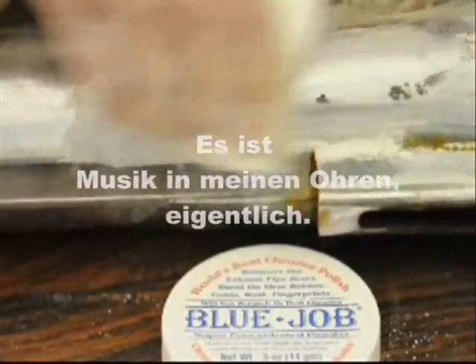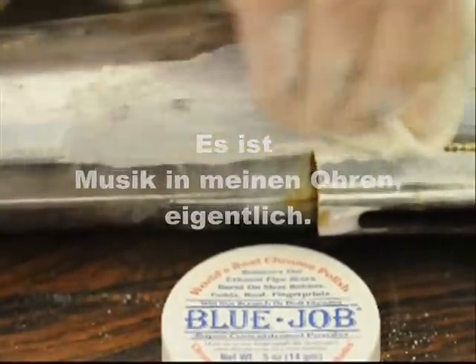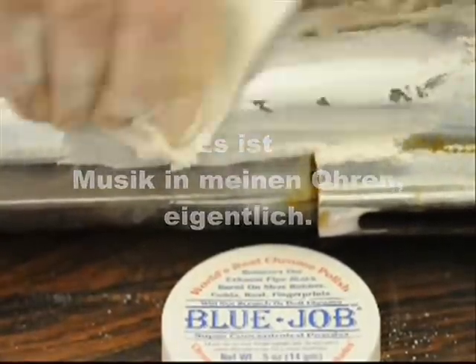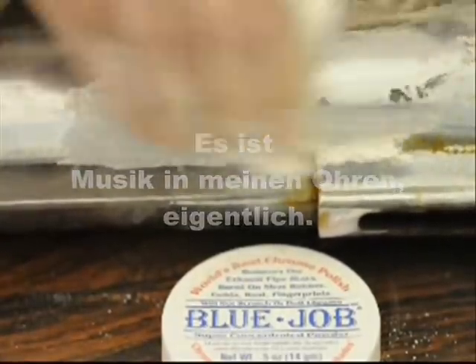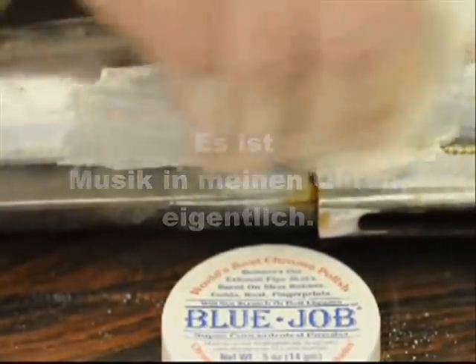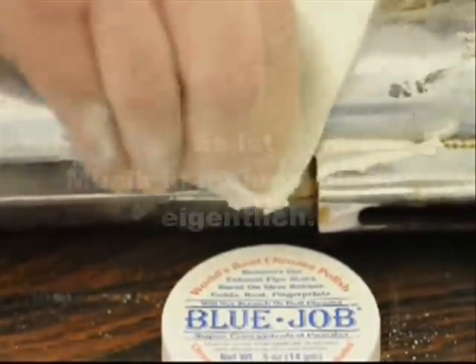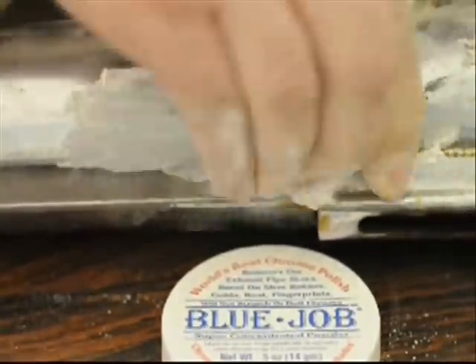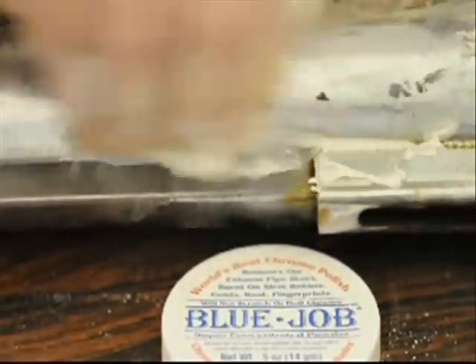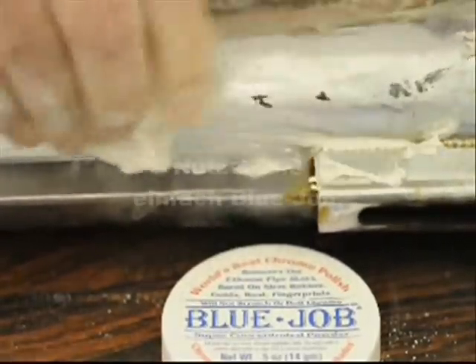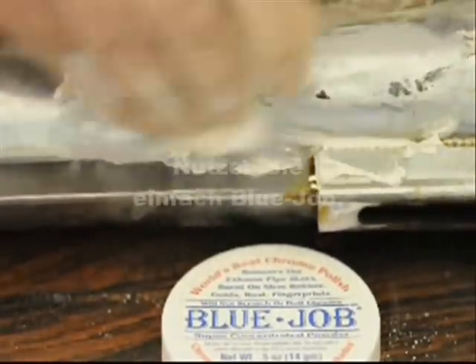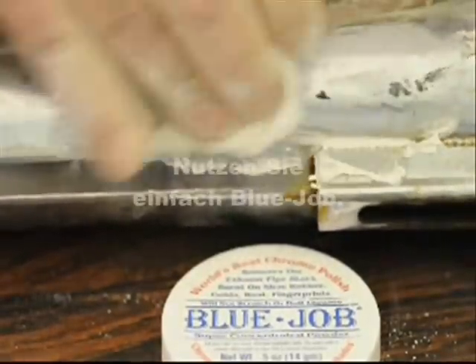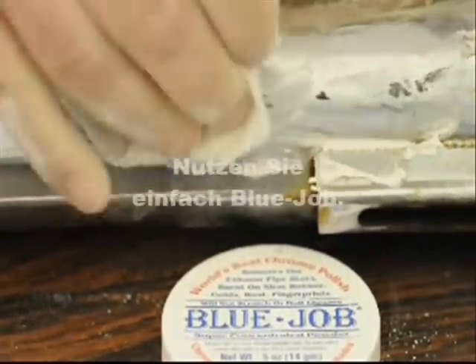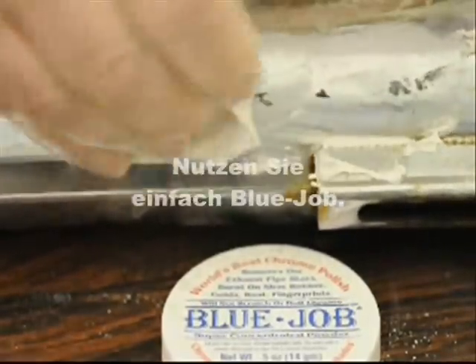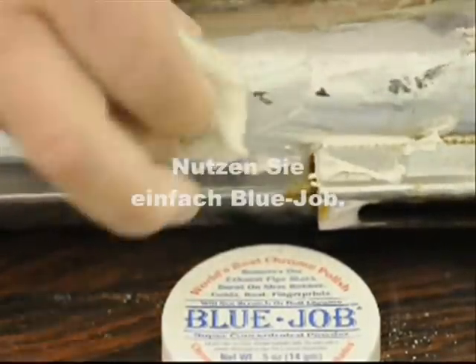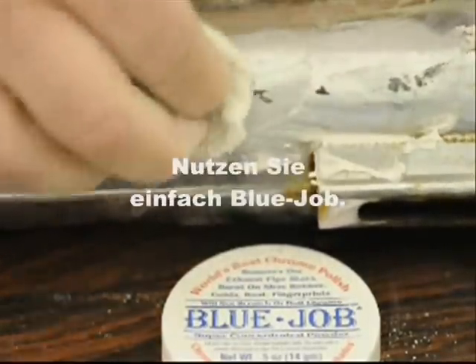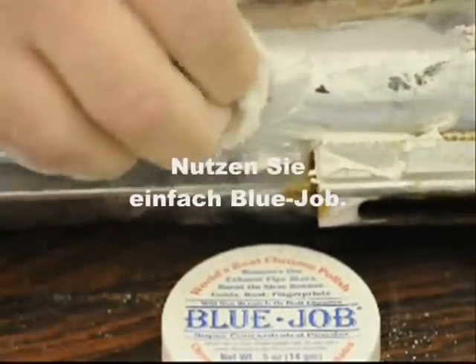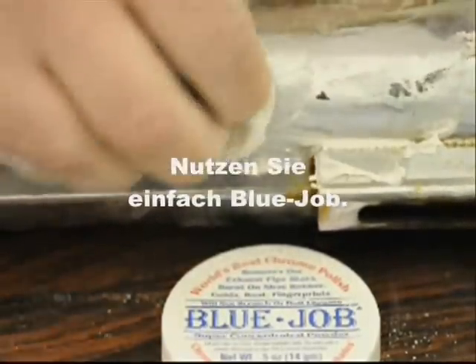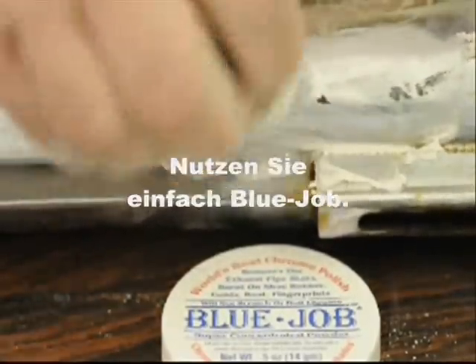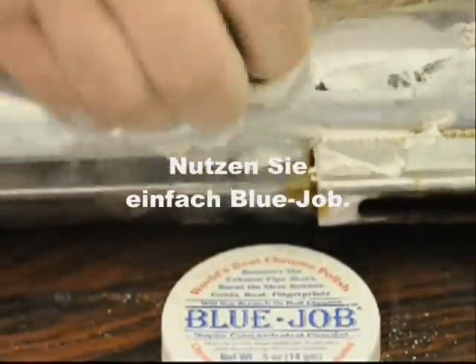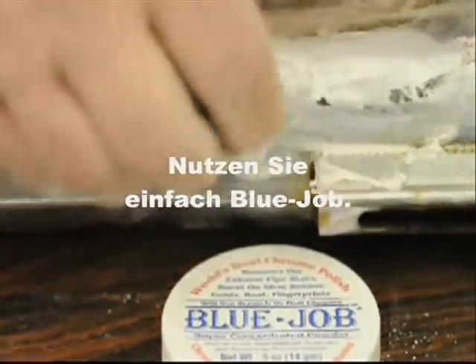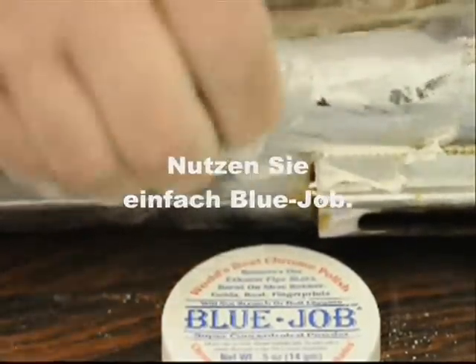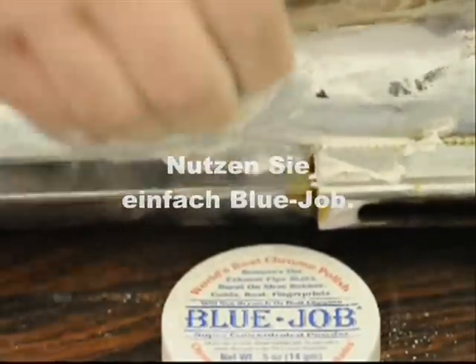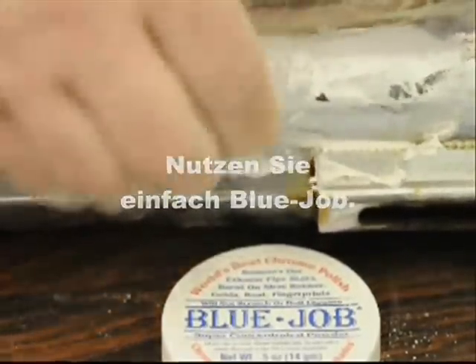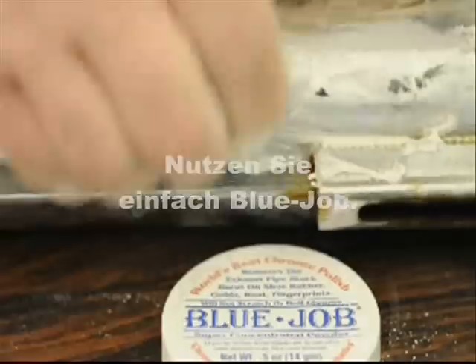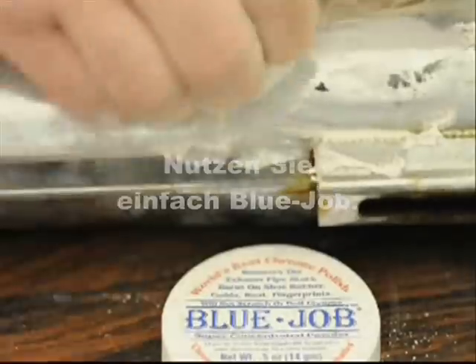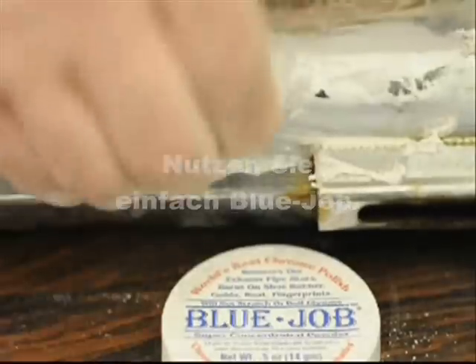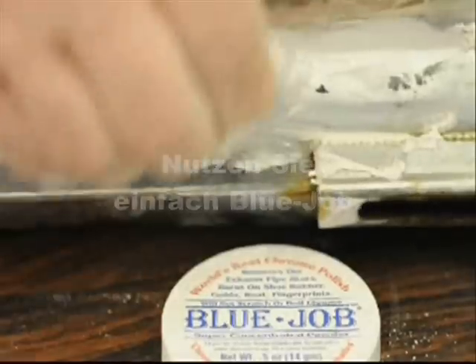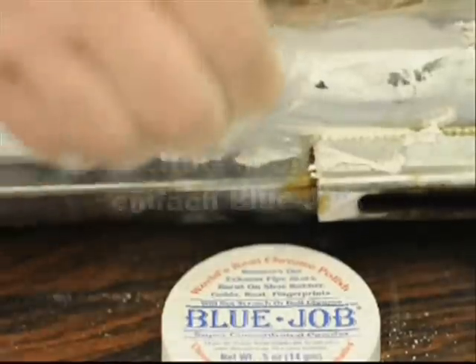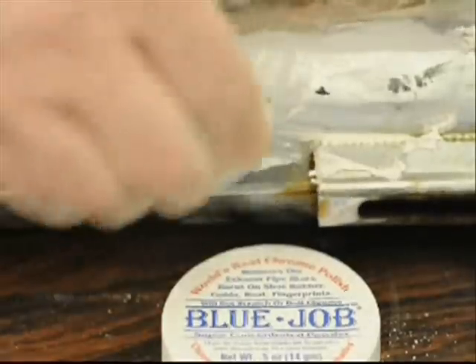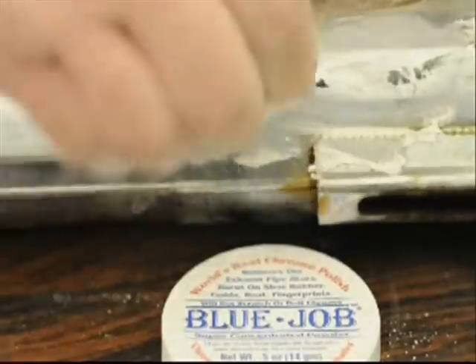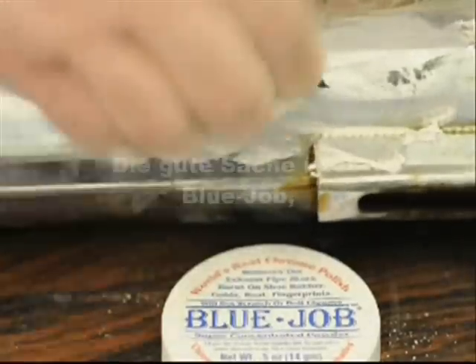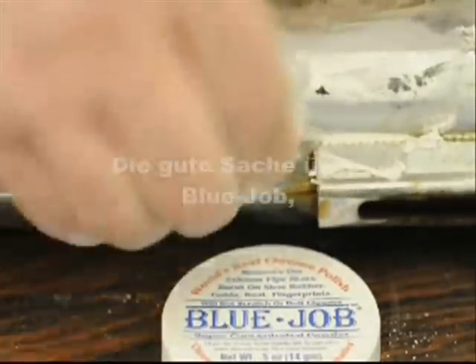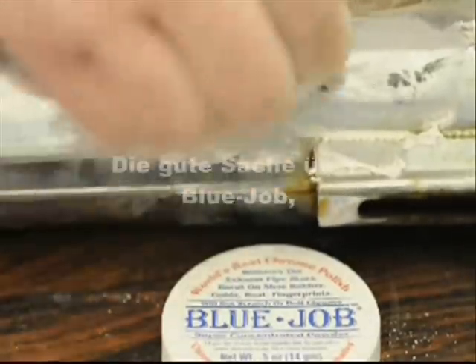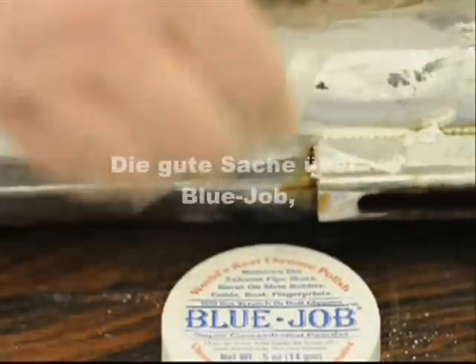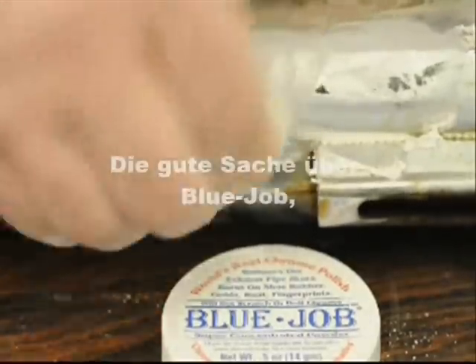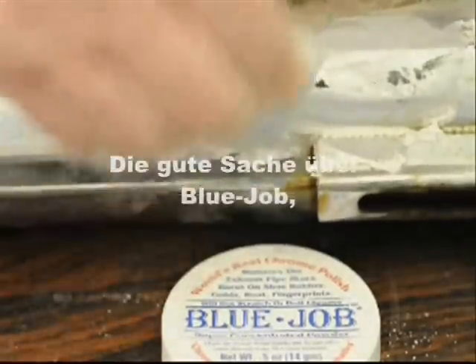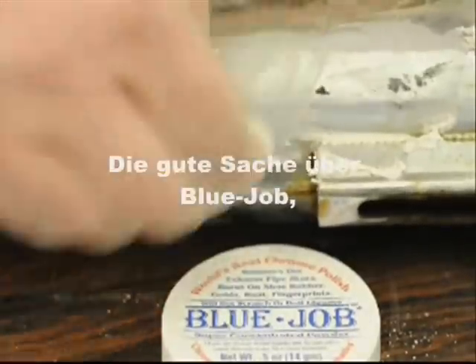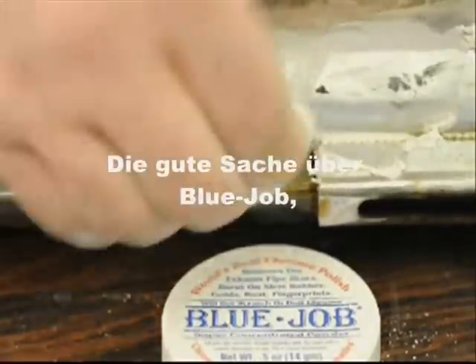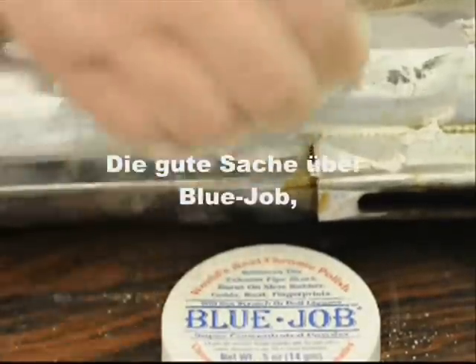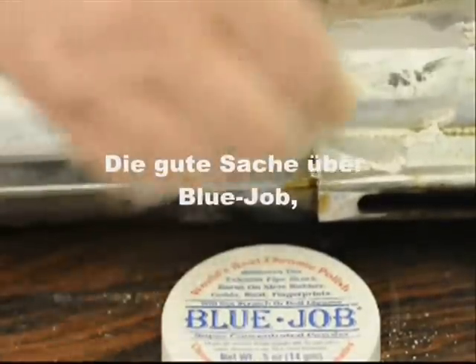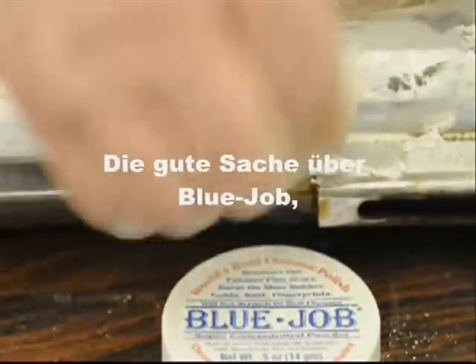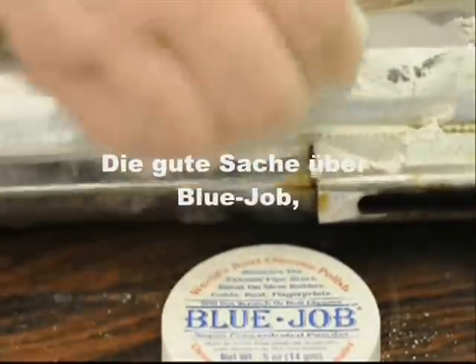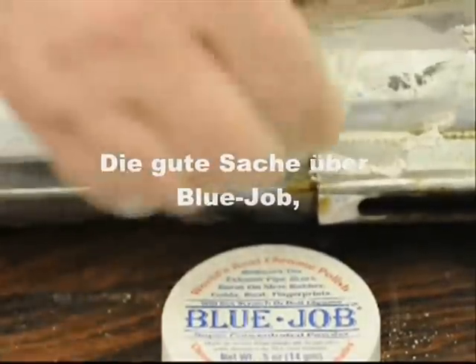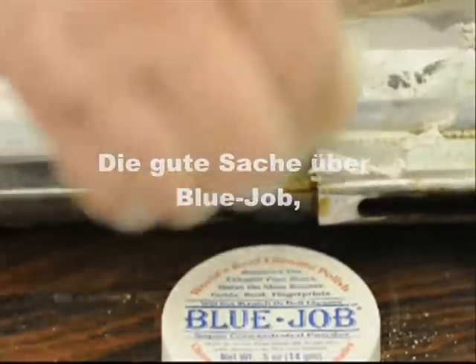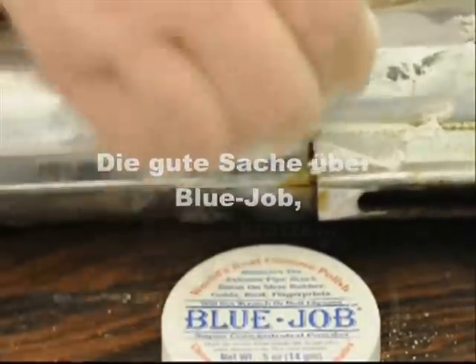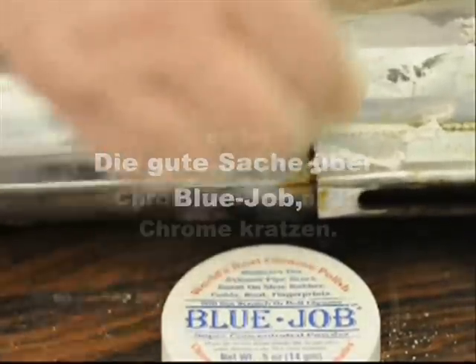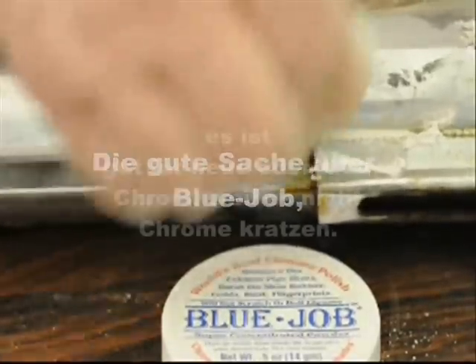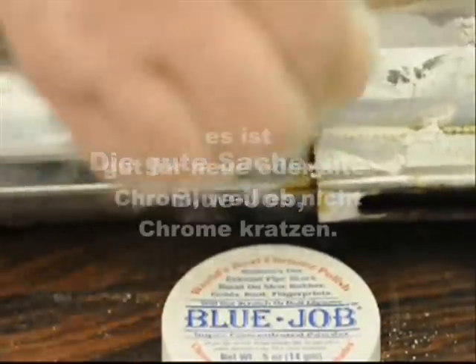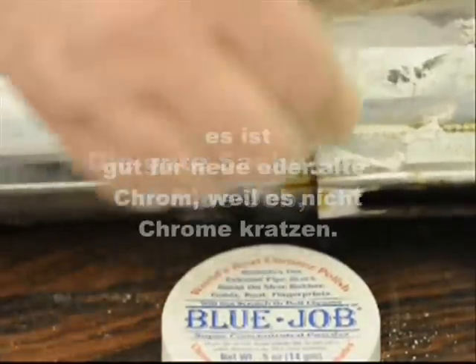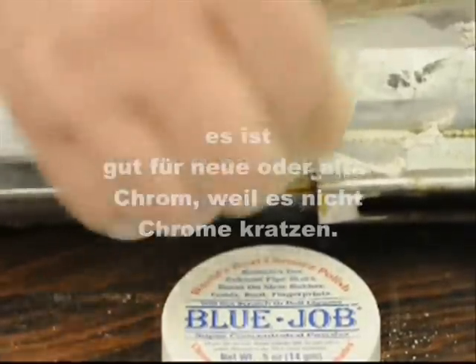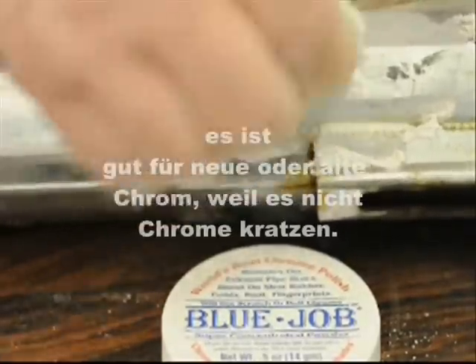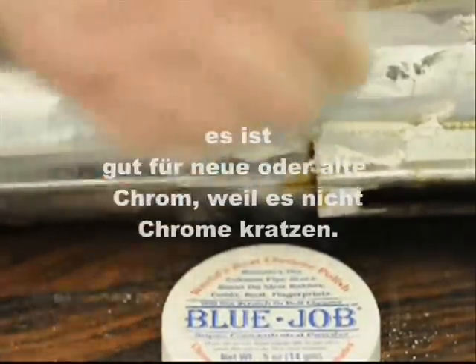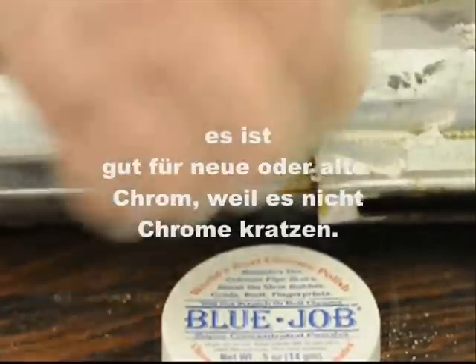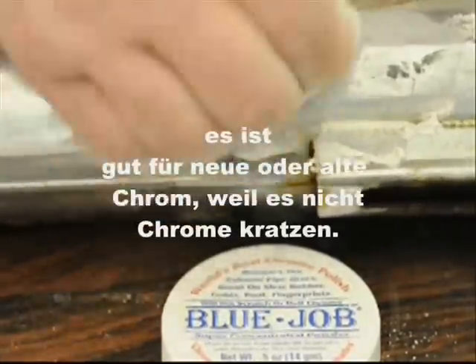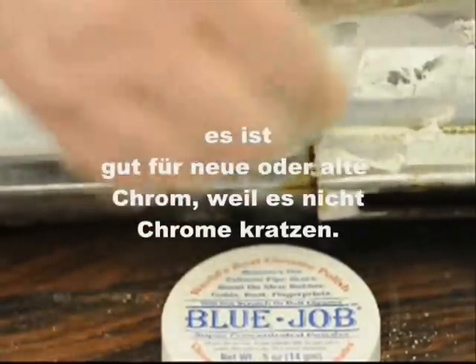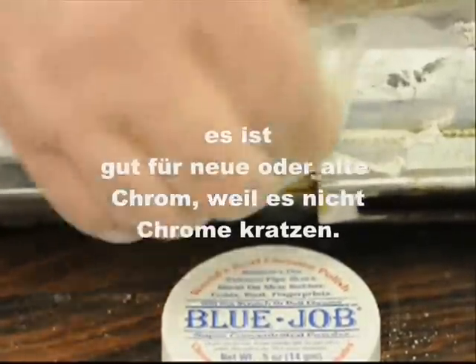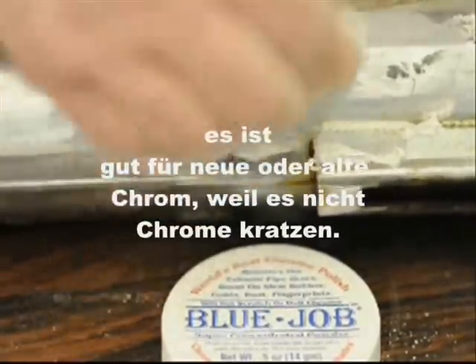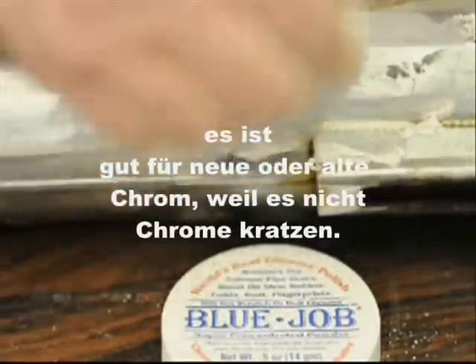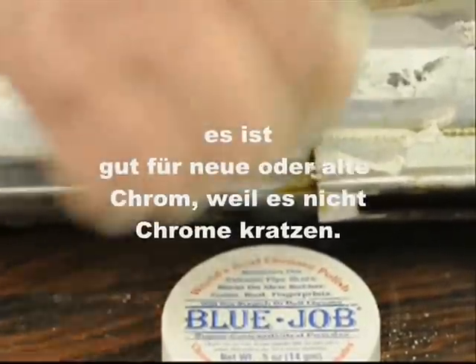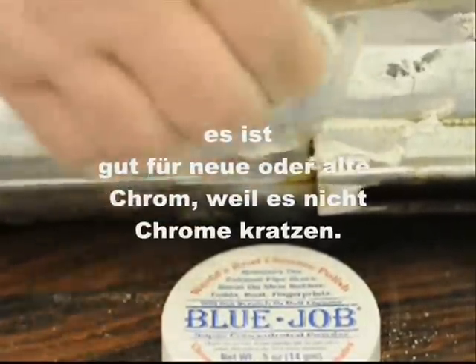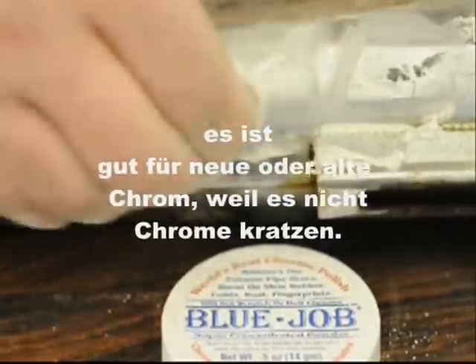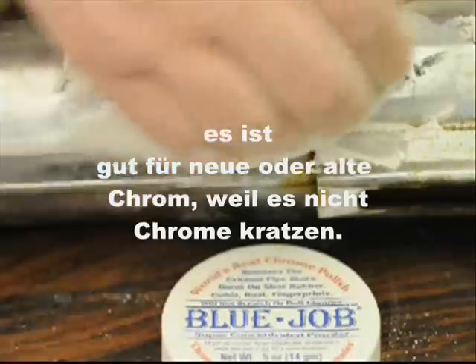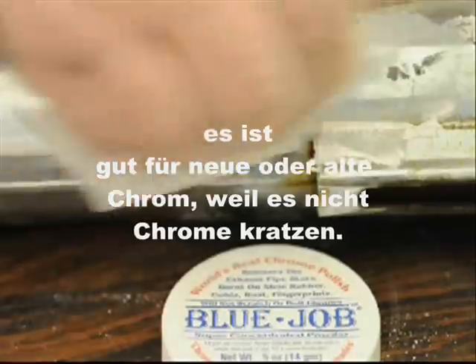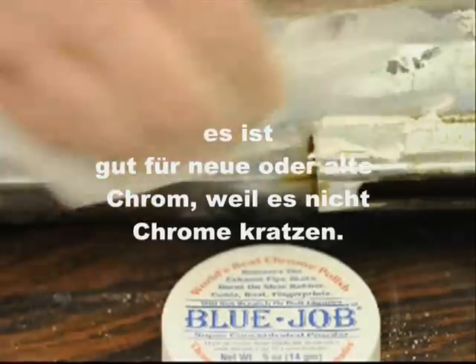Just use Blue Job. The good thing about Blue Job — you can use it on your new chrome or old chrome. It ain't gonna scratch.